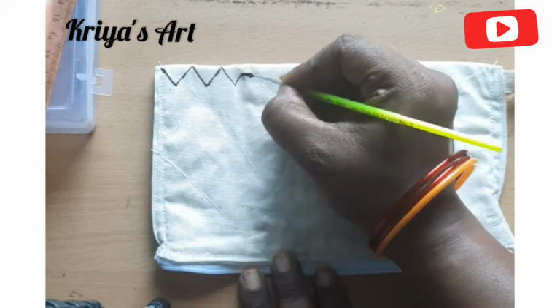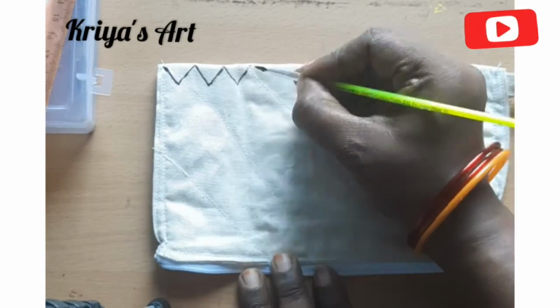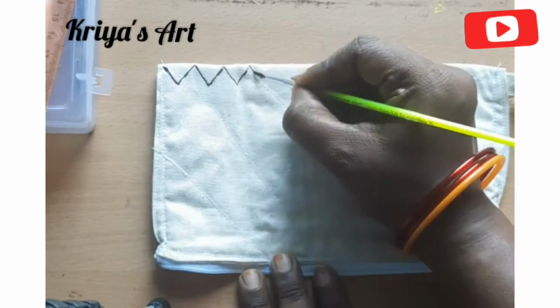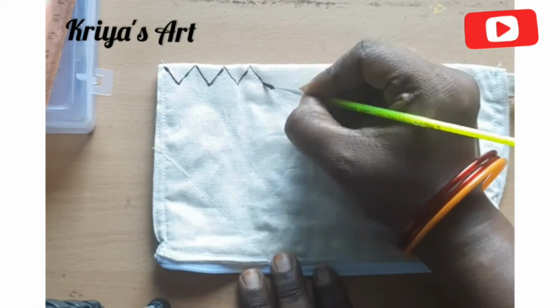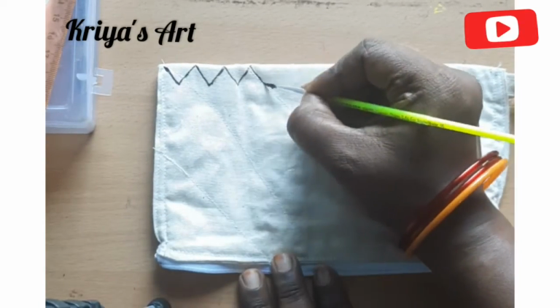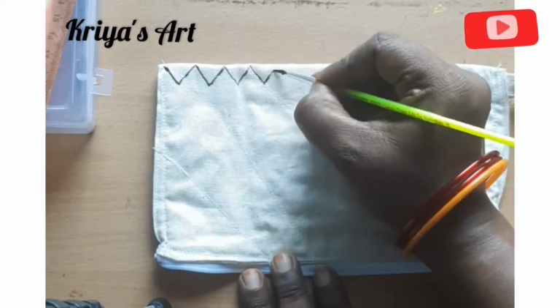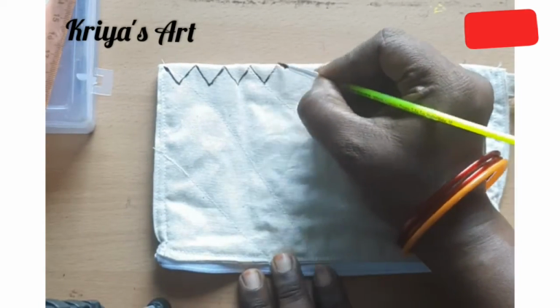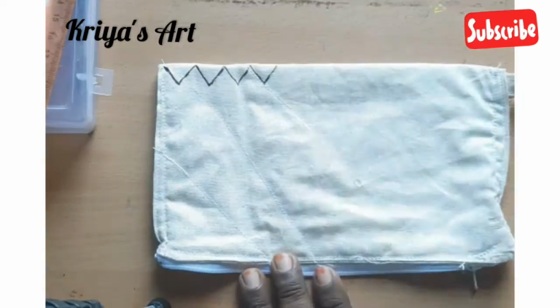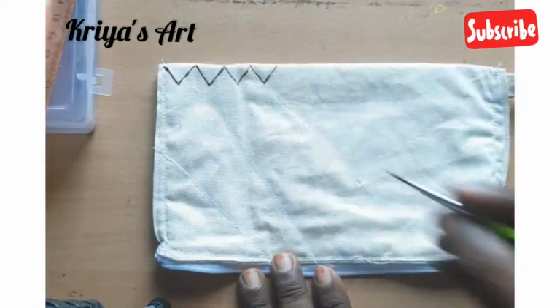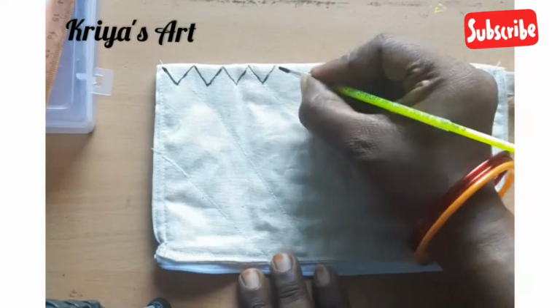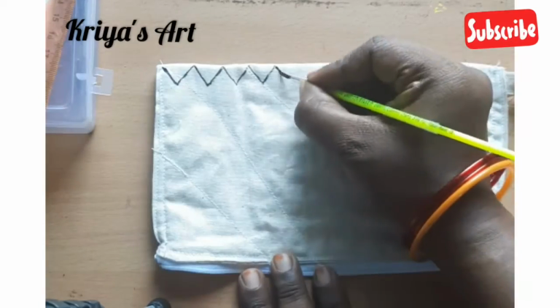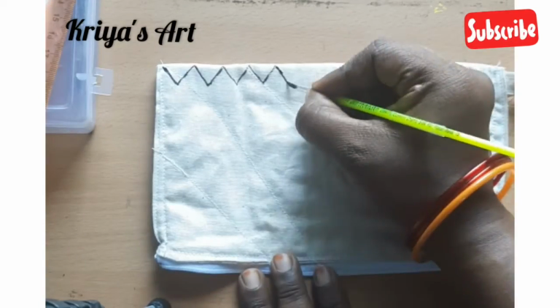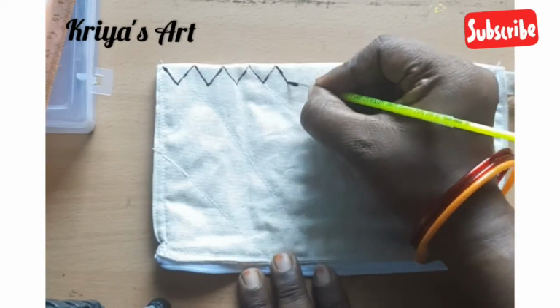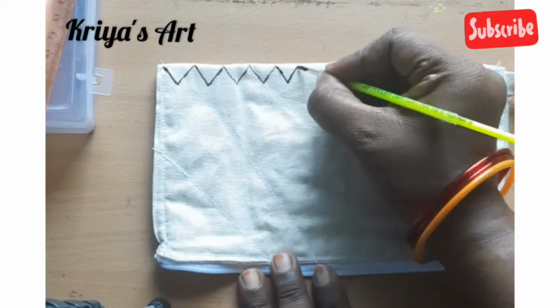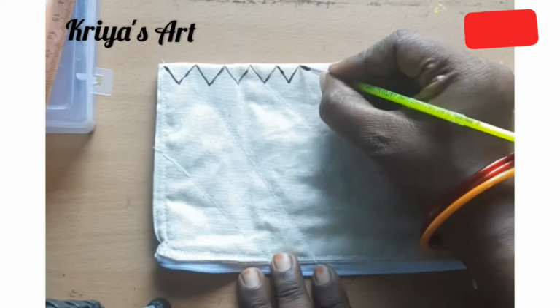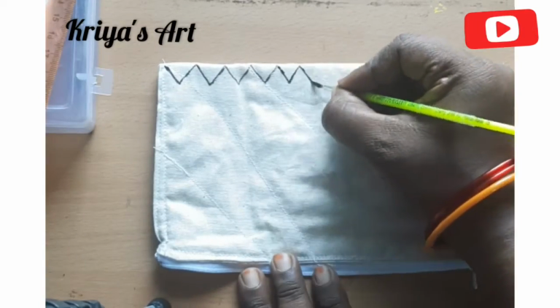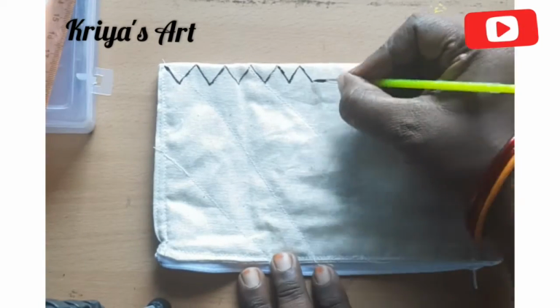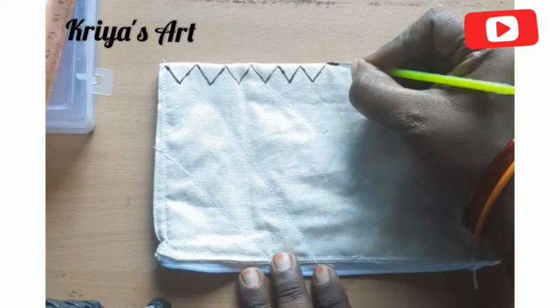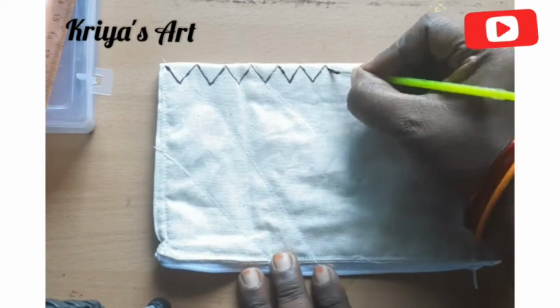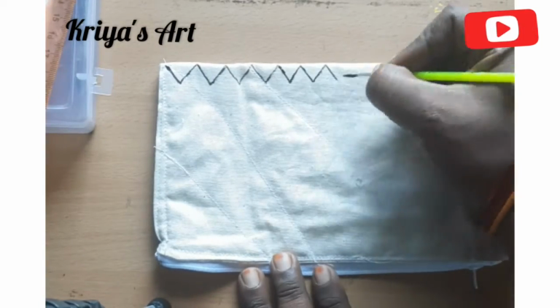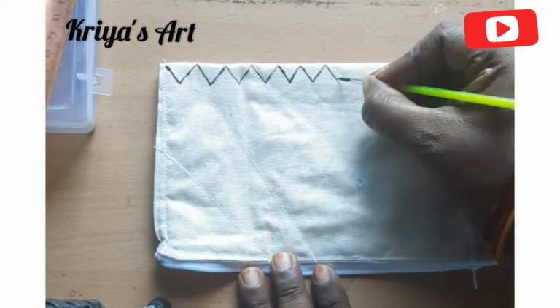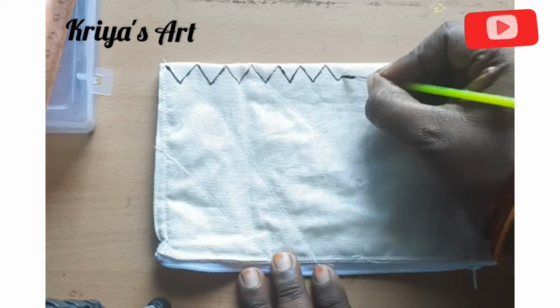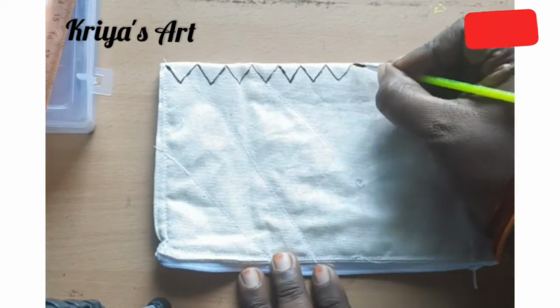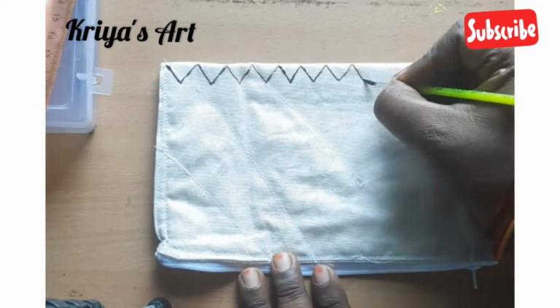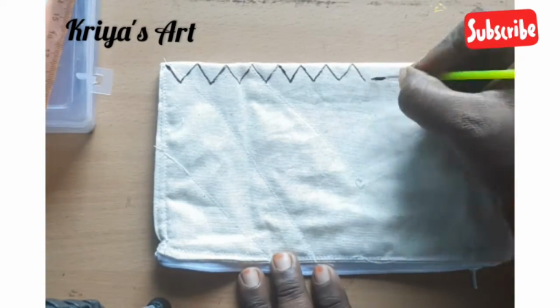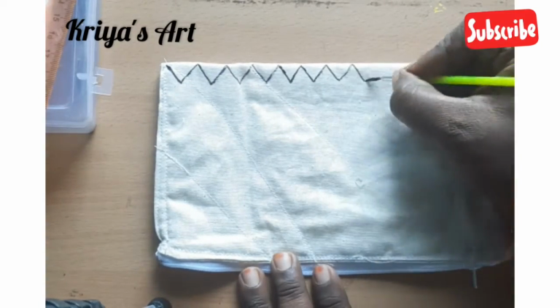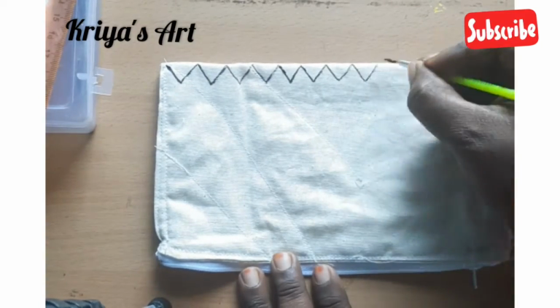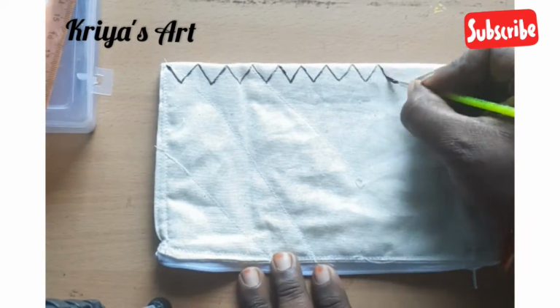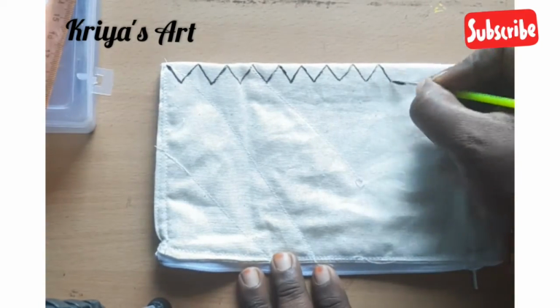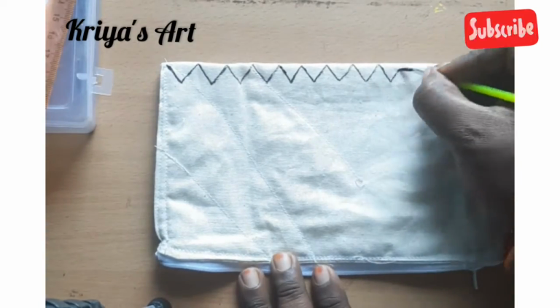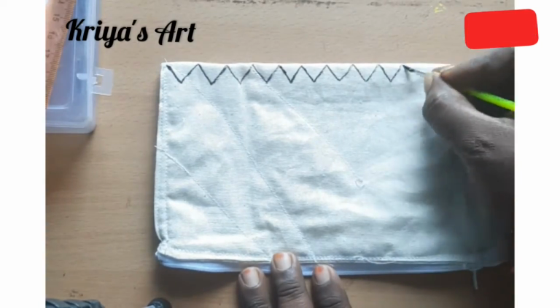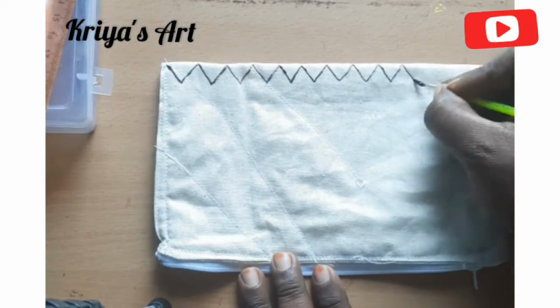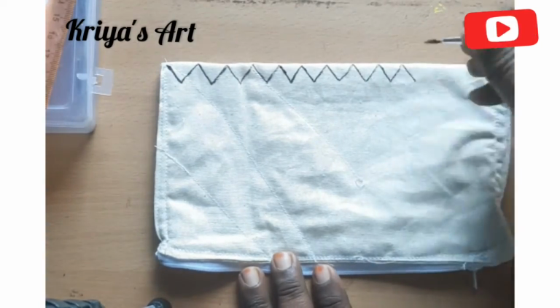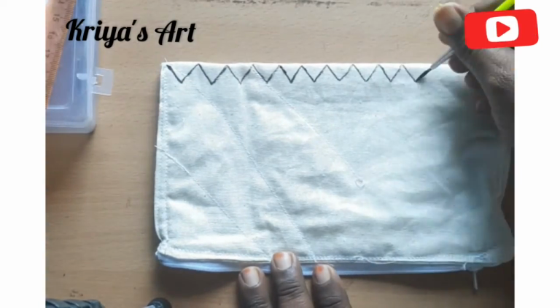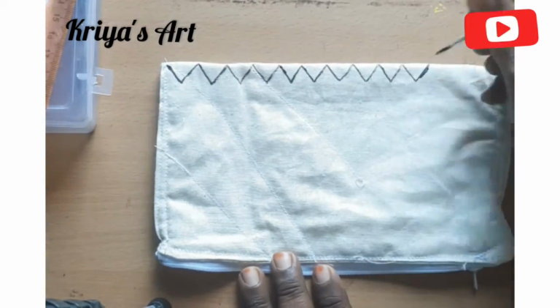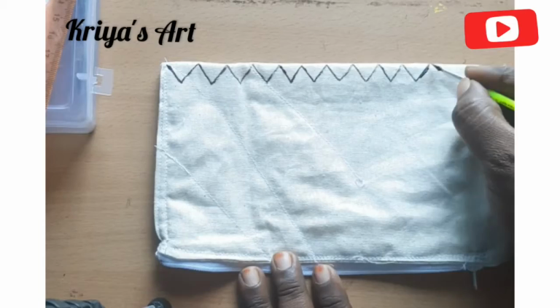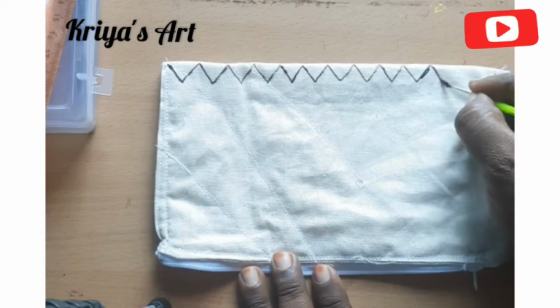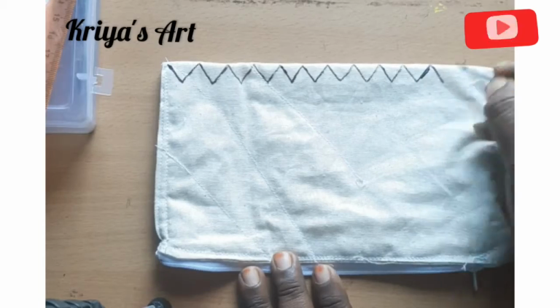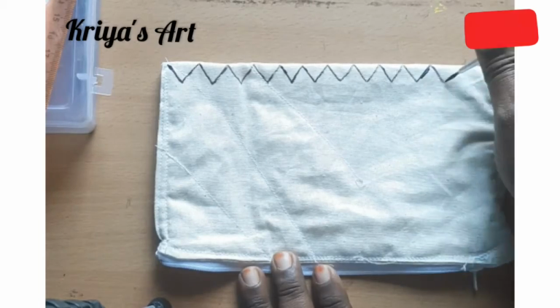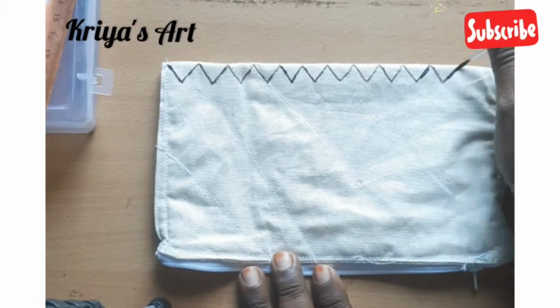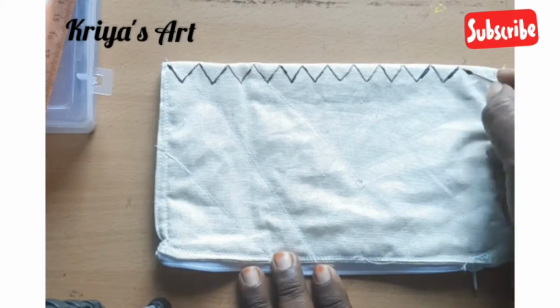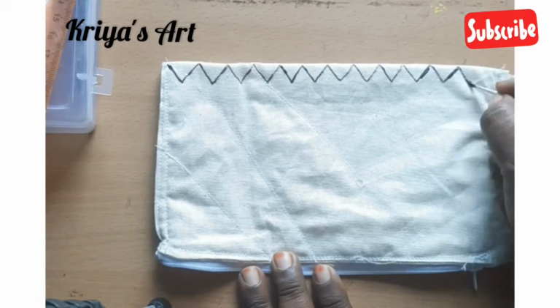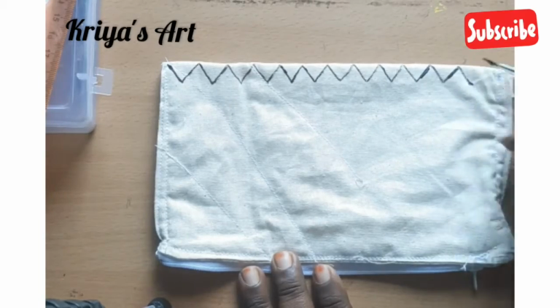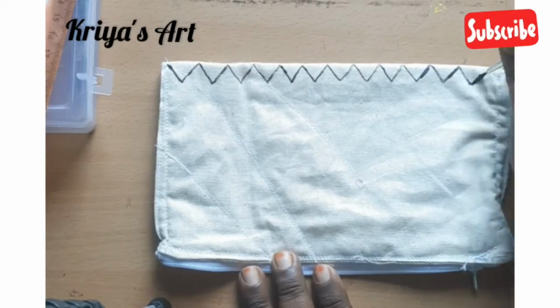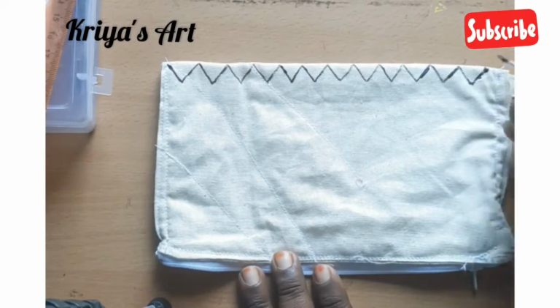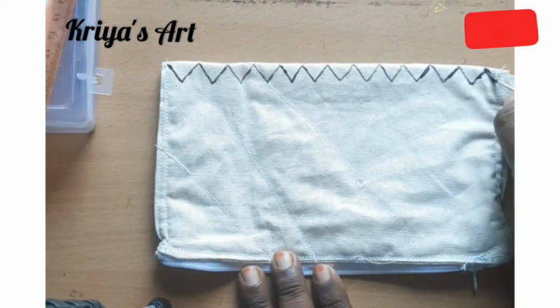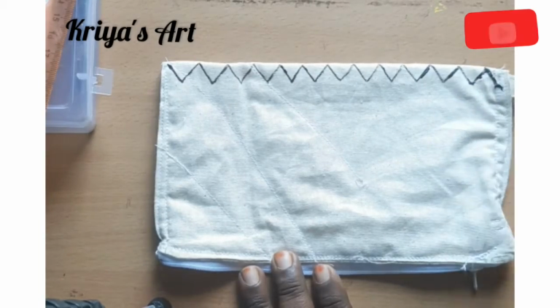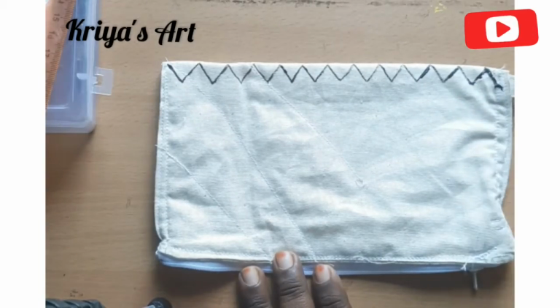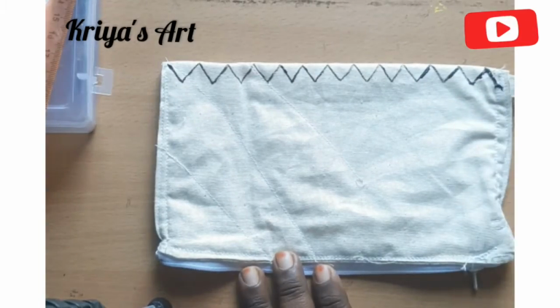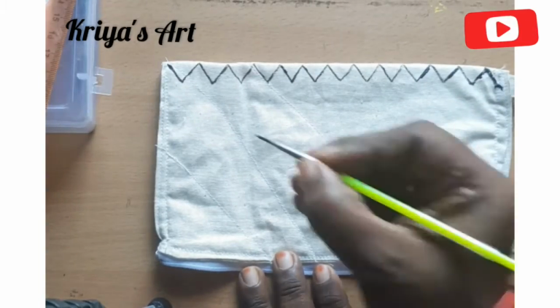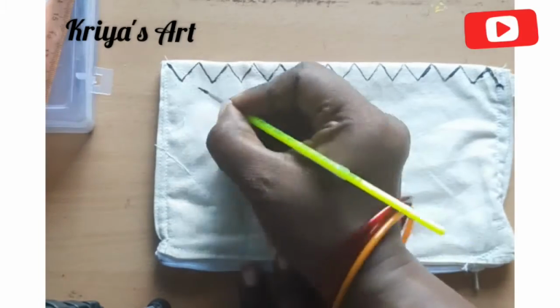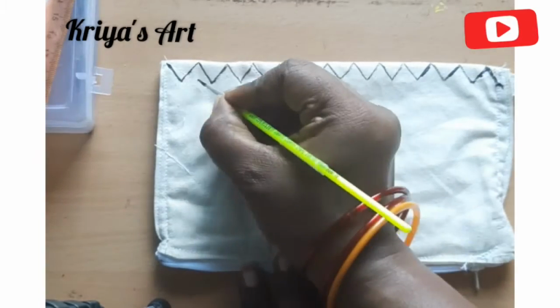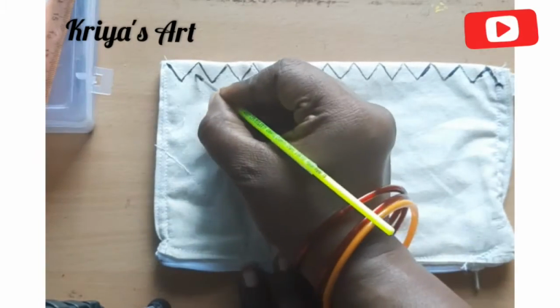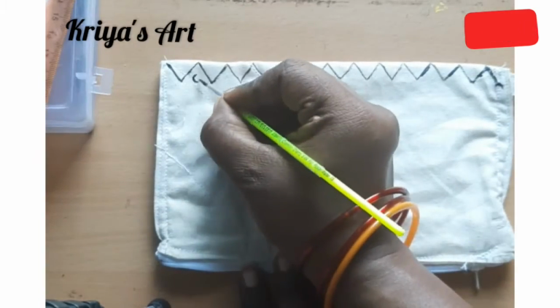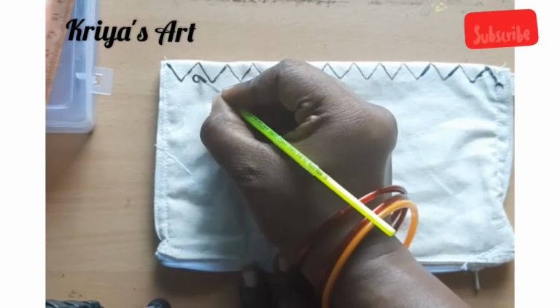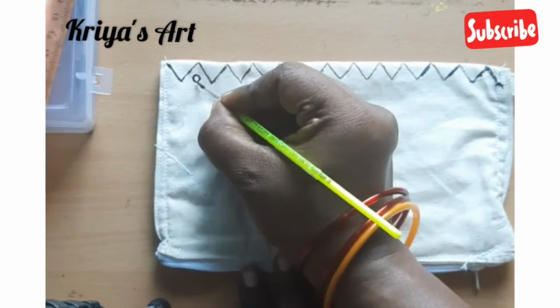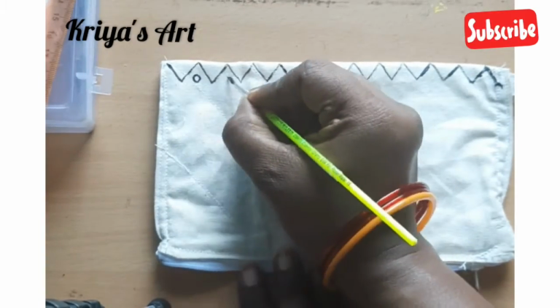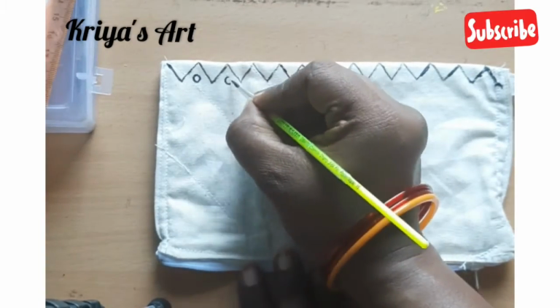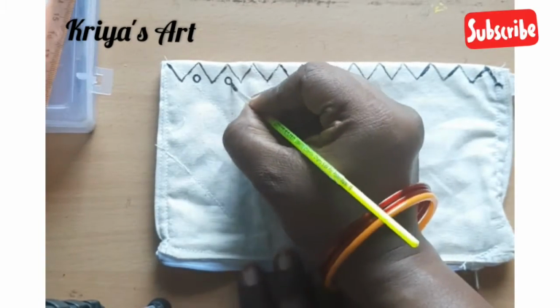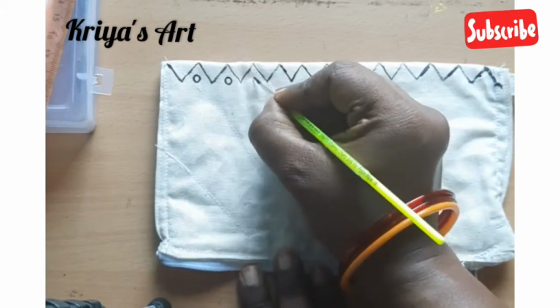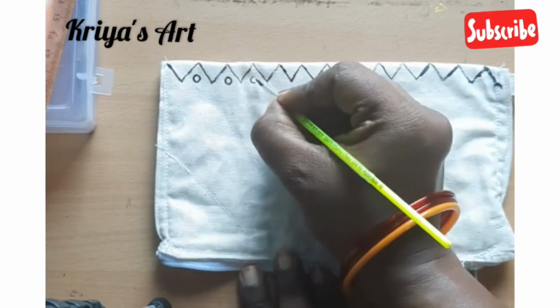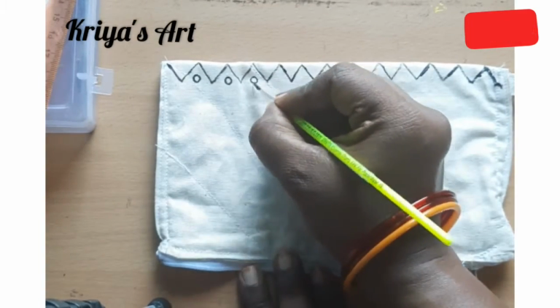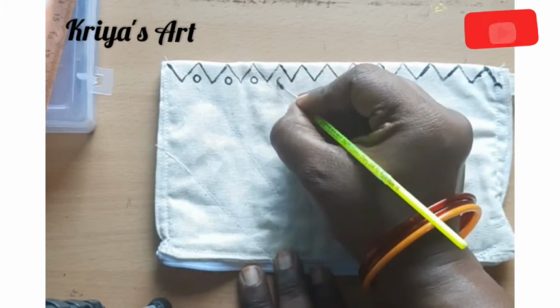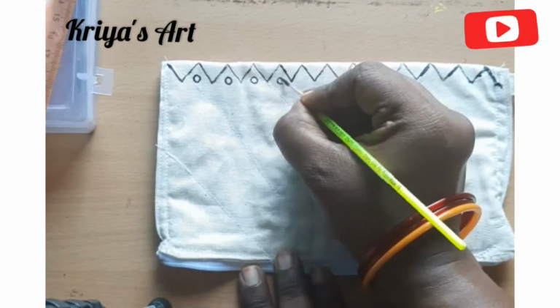I will use a pencil pouch or mobile pouch. We are going to prepare a garden cloth painting design.